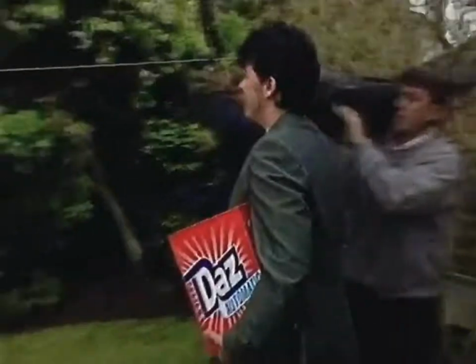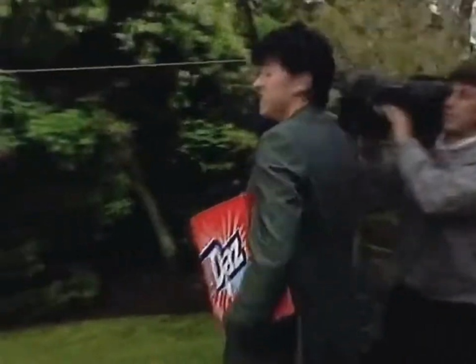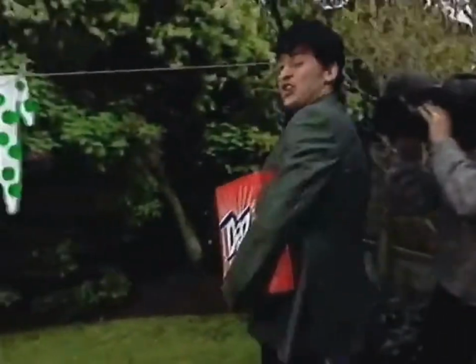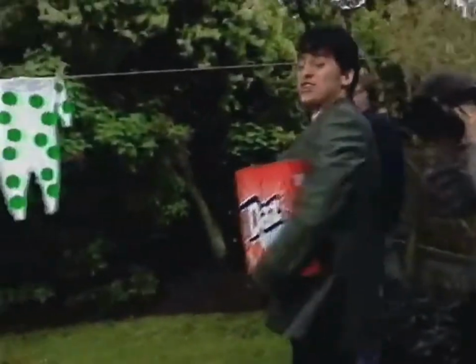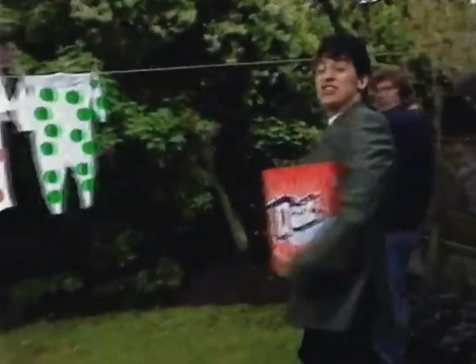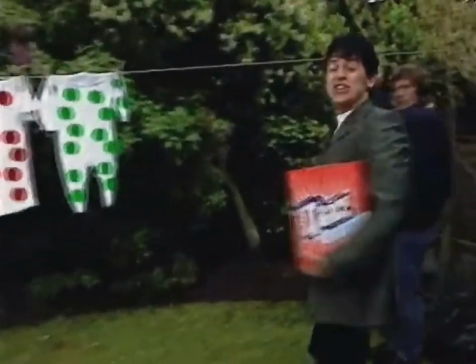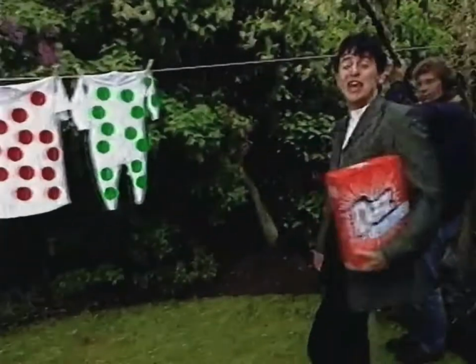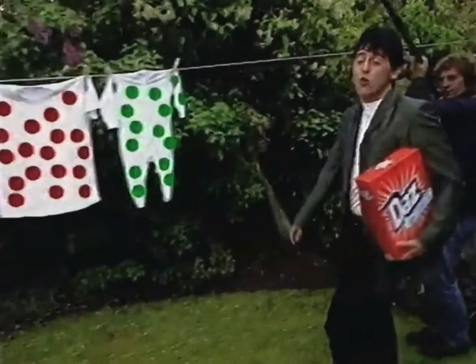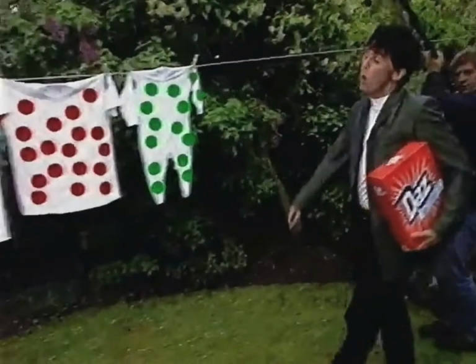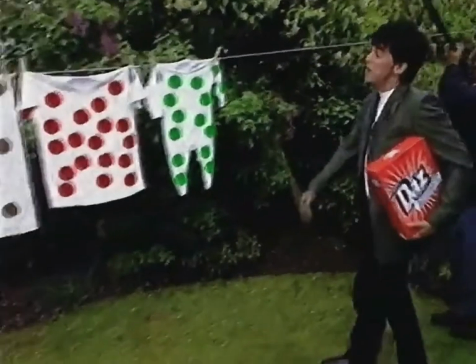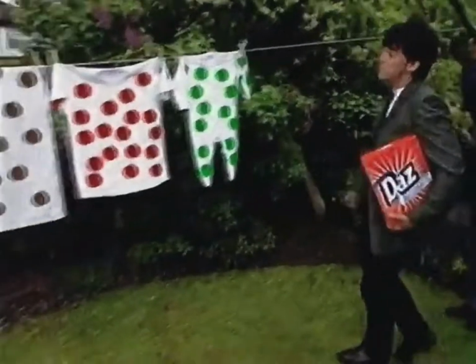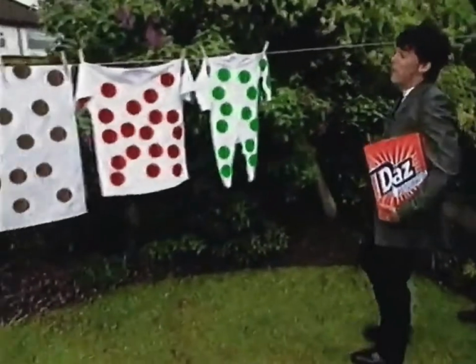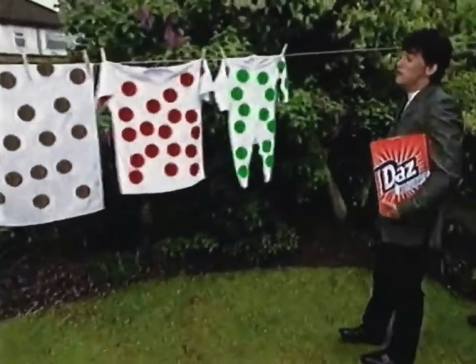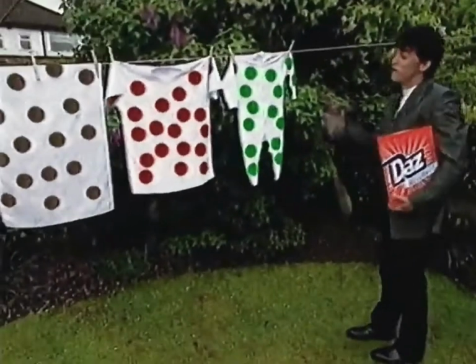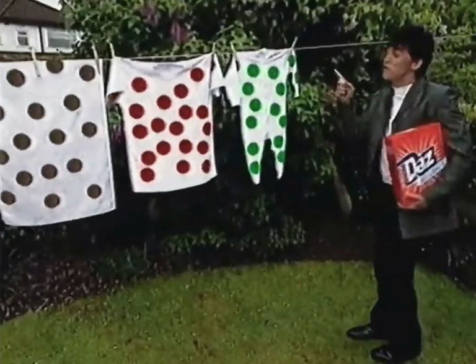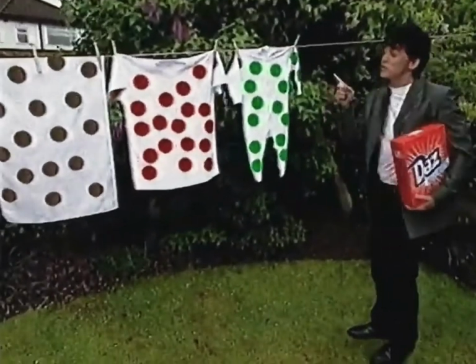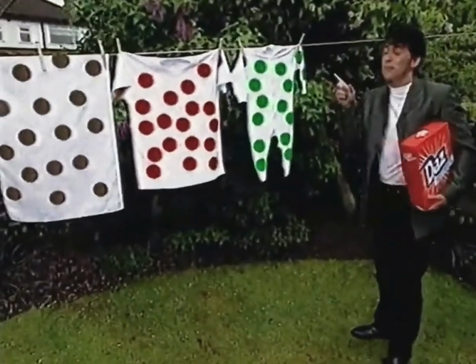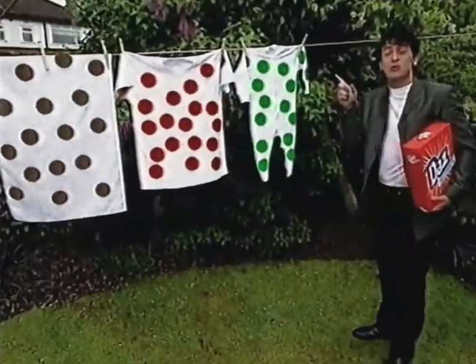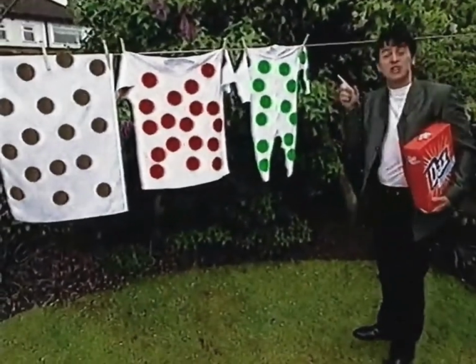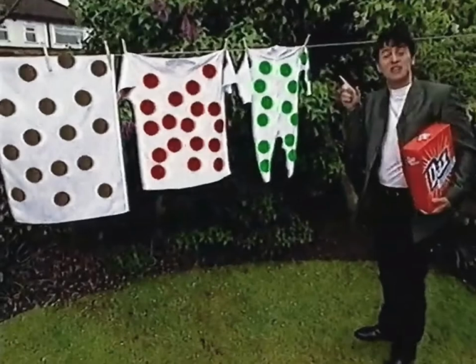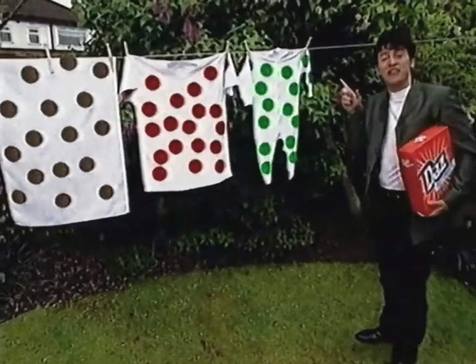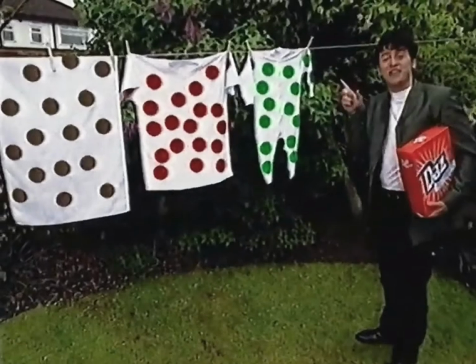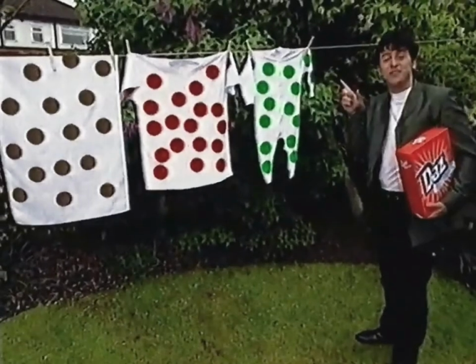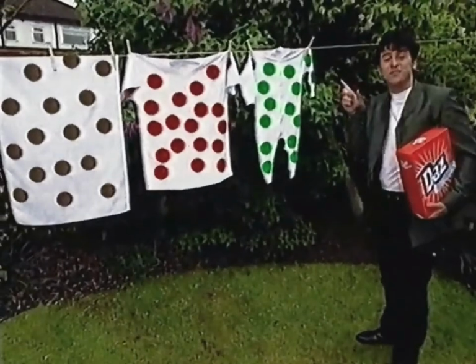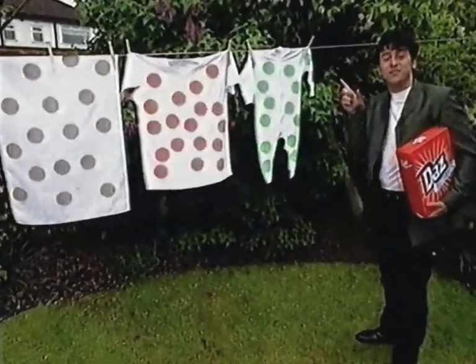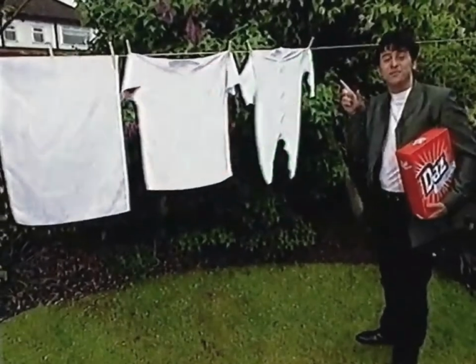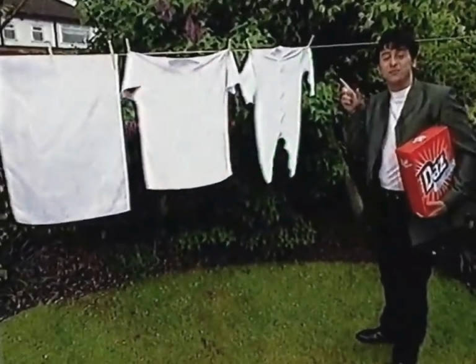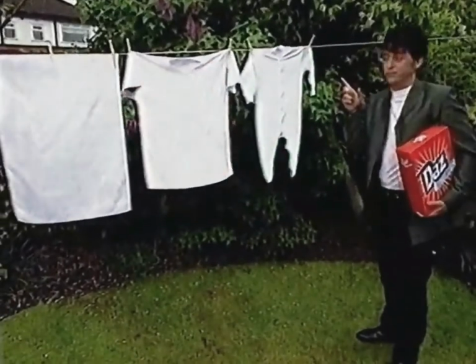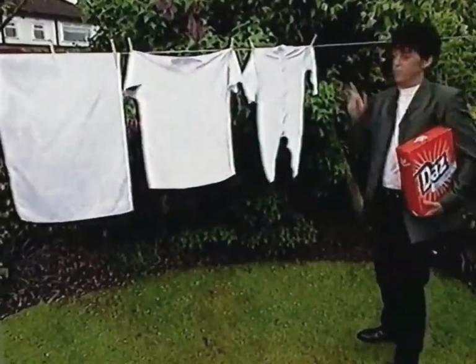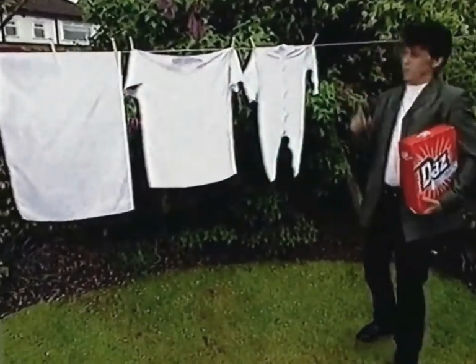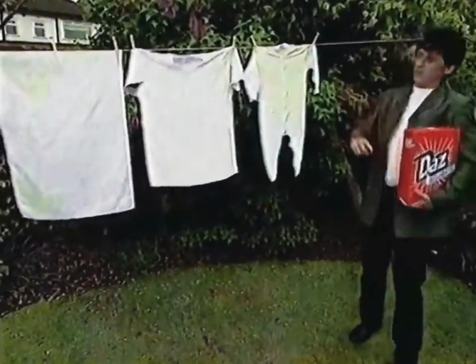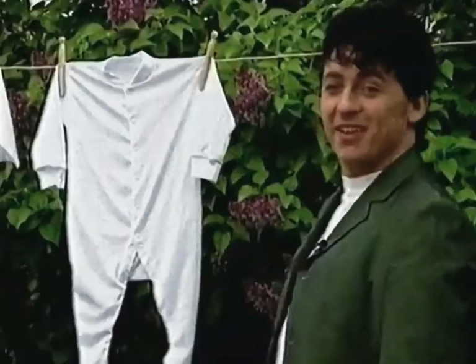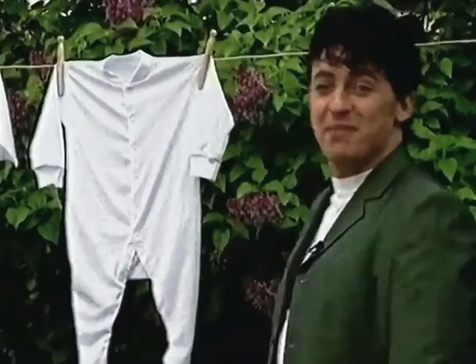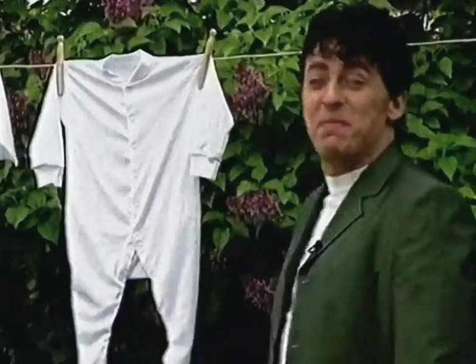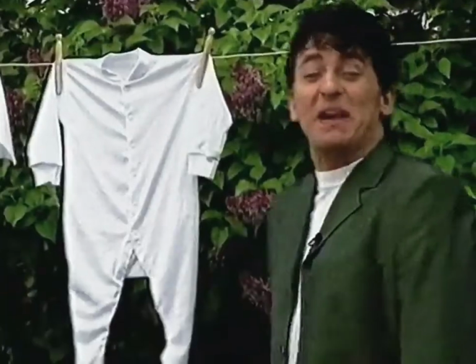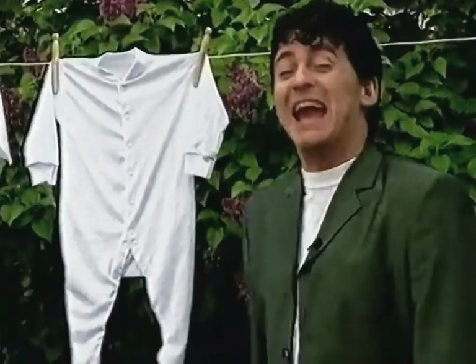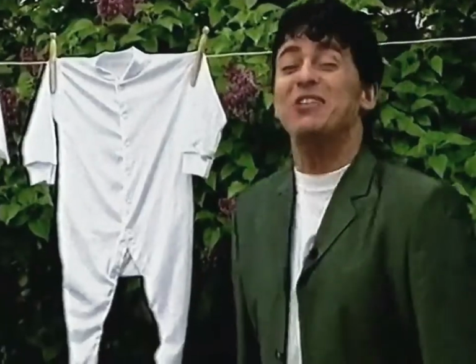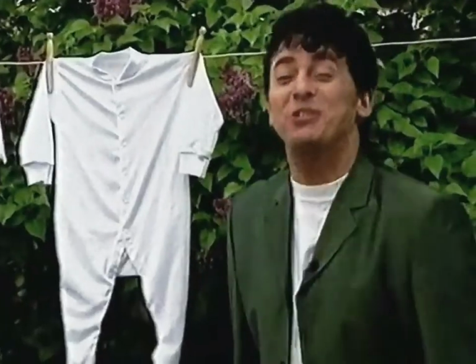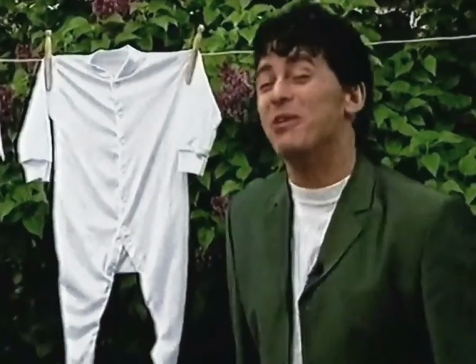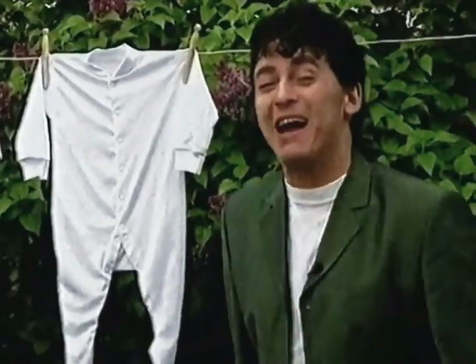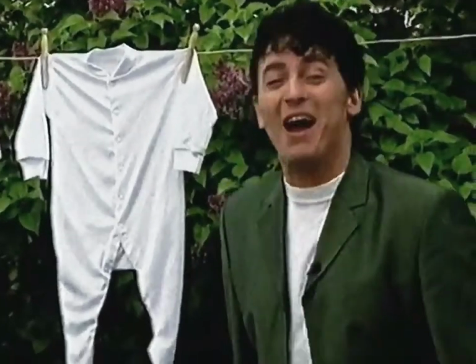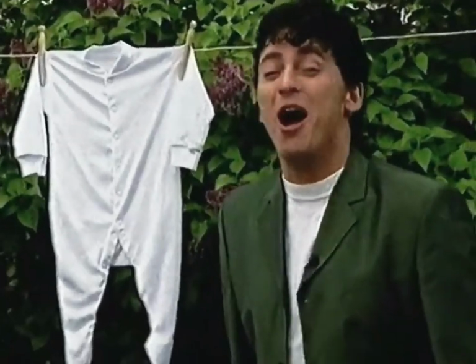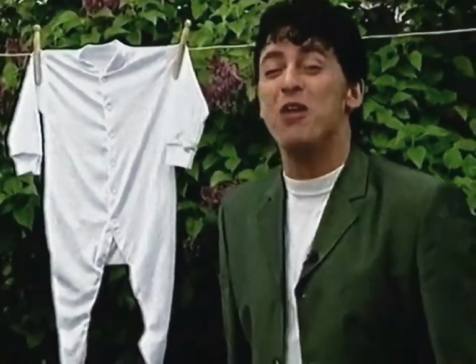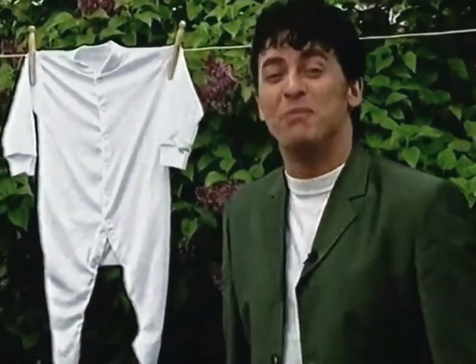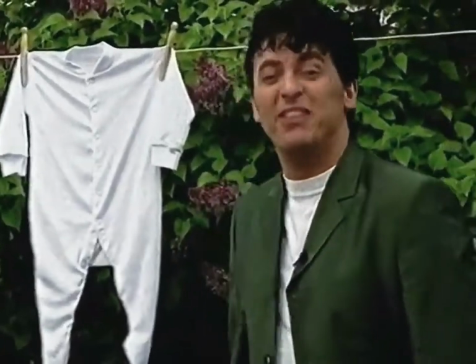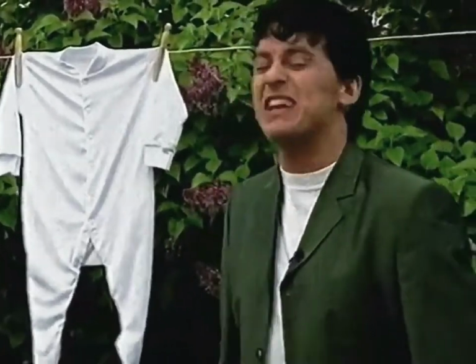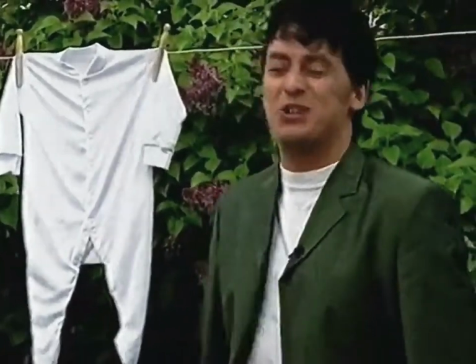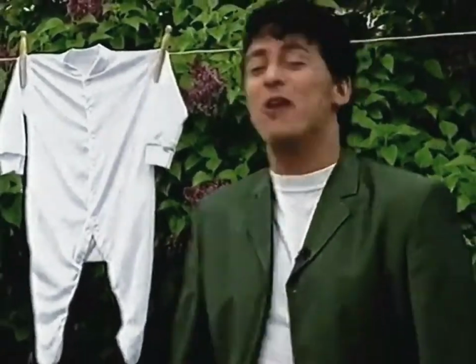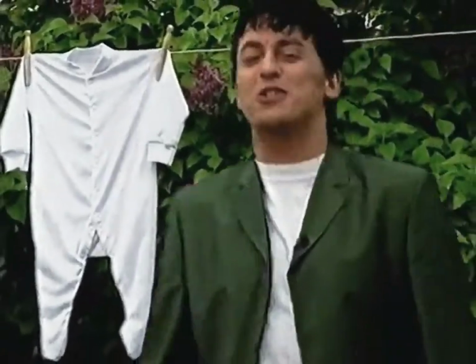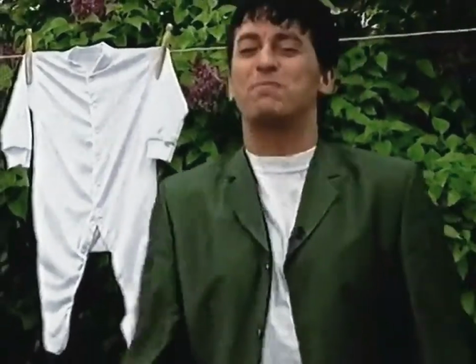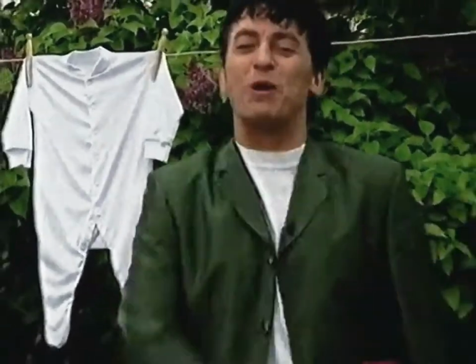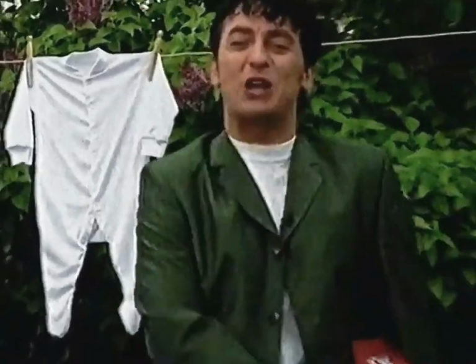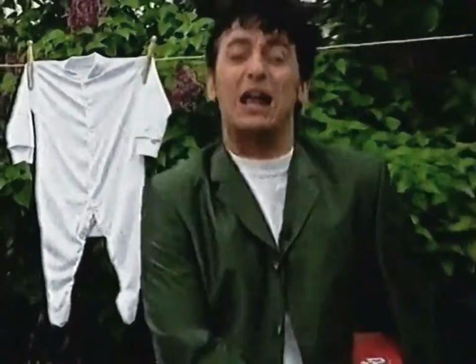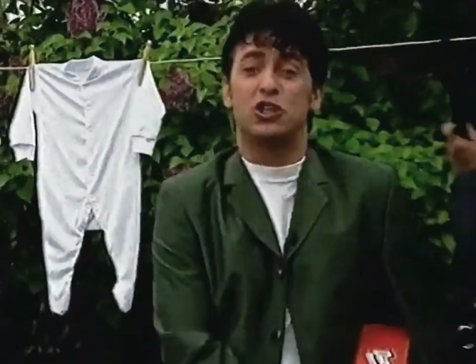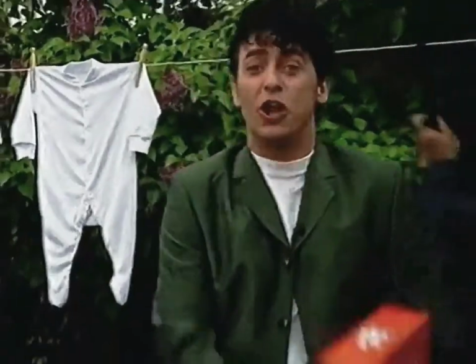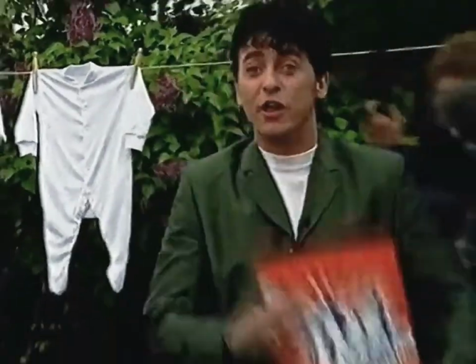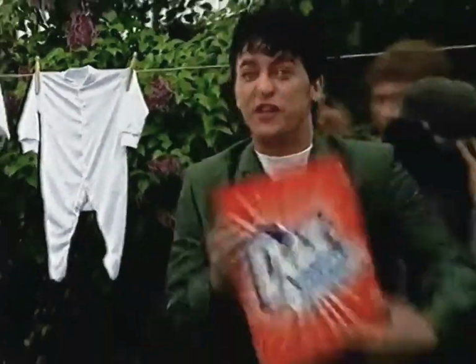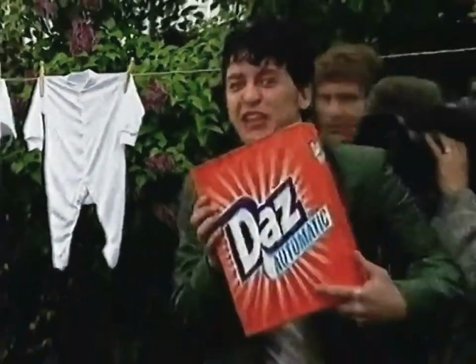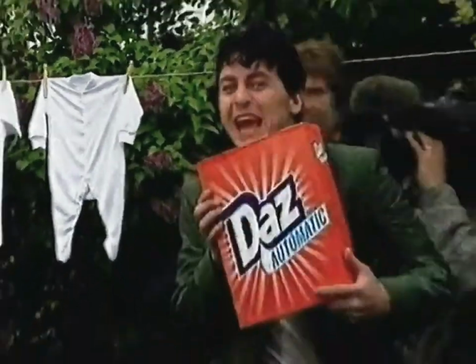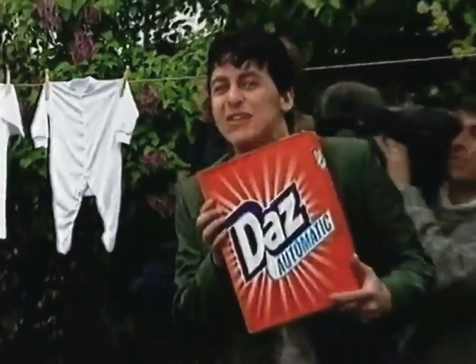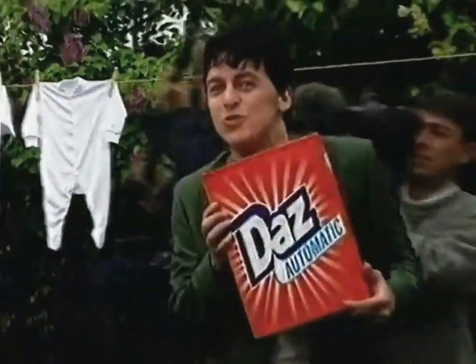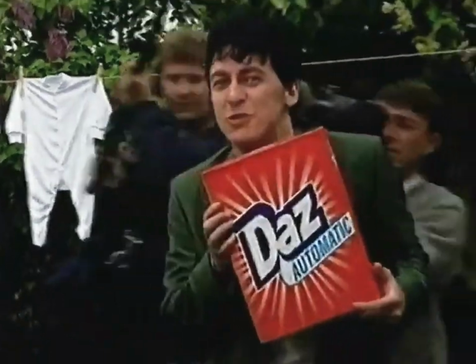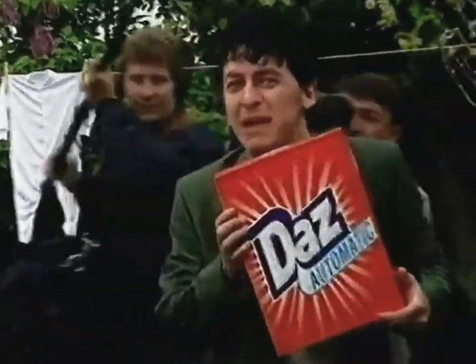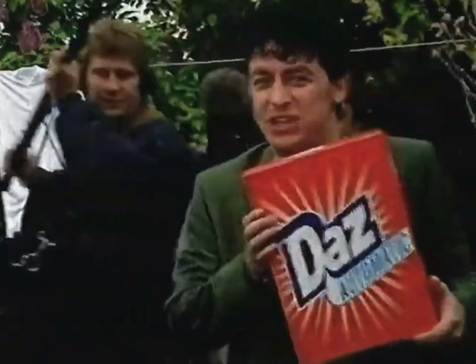It's easy to get your whites spotless first time on TV, but can you do it at home? That's the on-the-spot challenge for Daz Automatic.